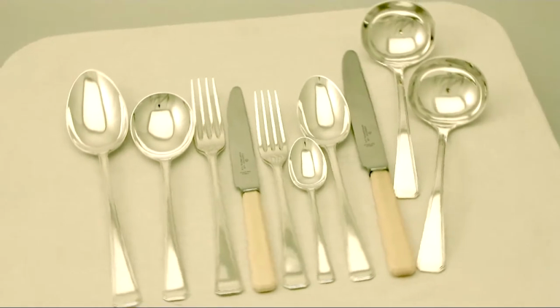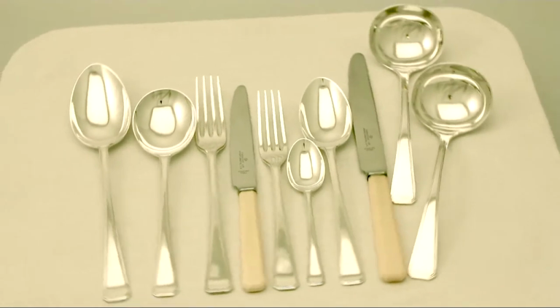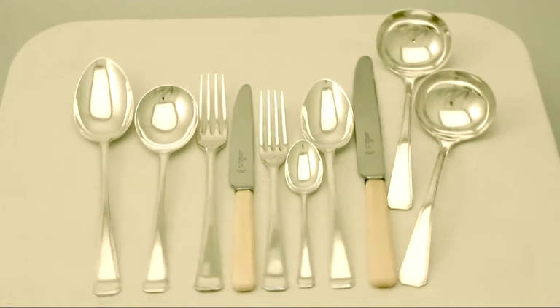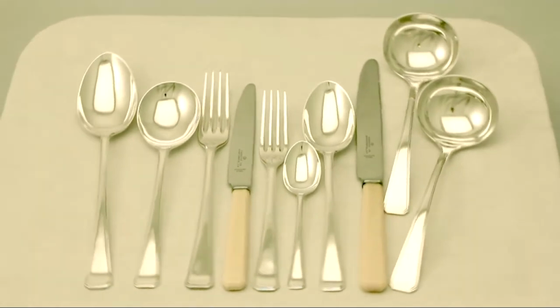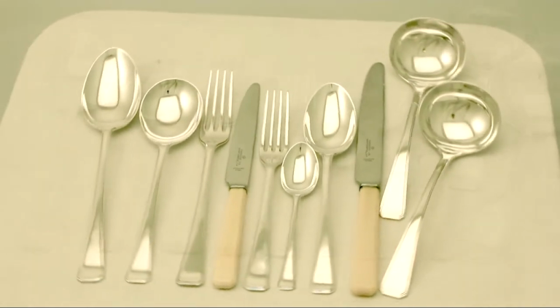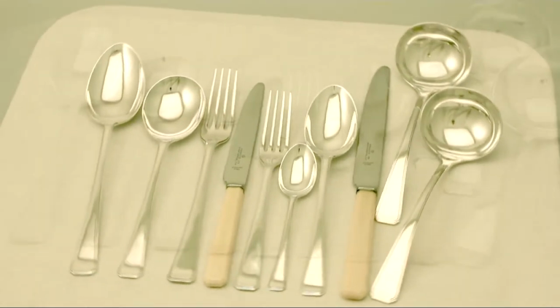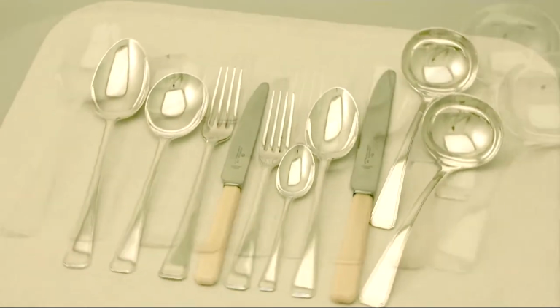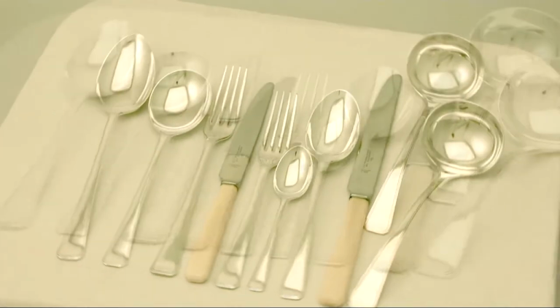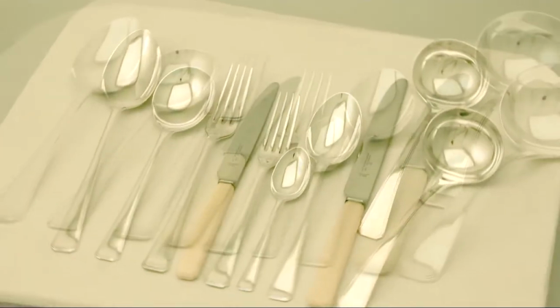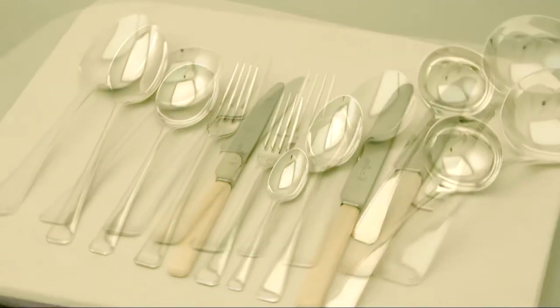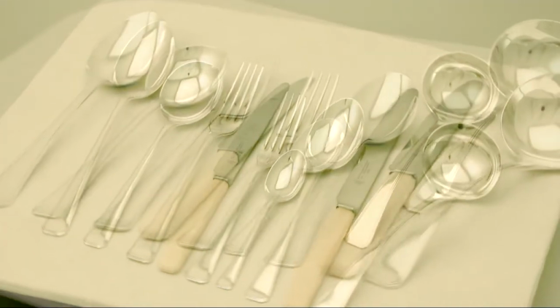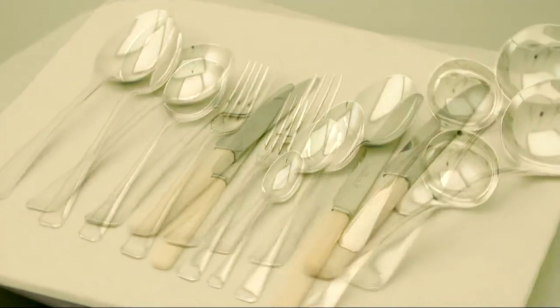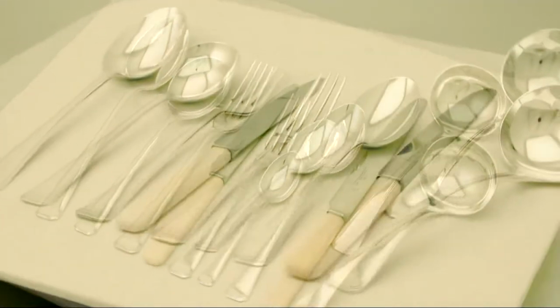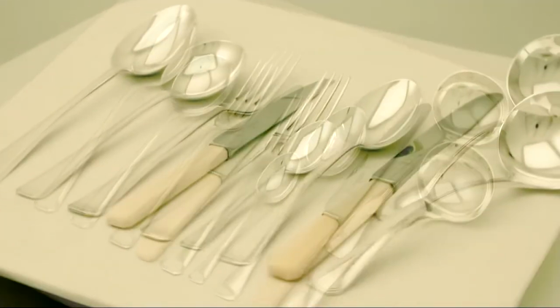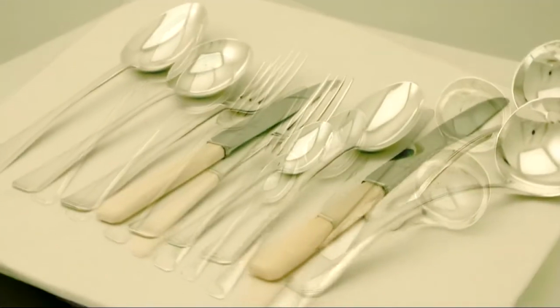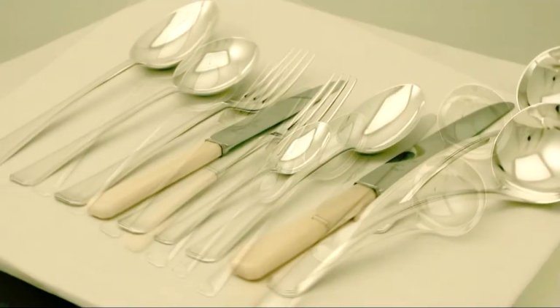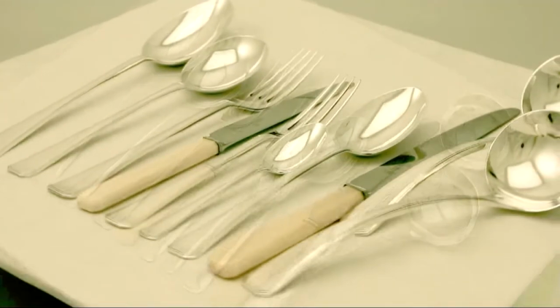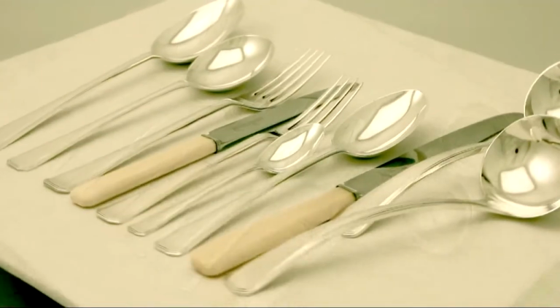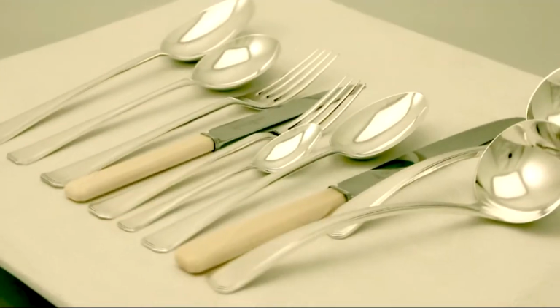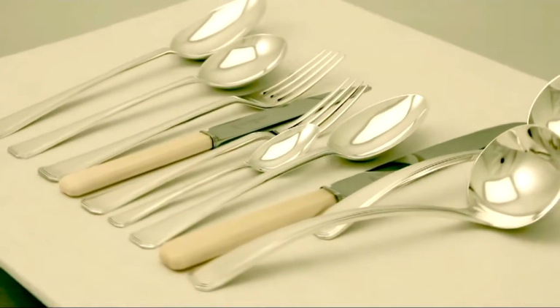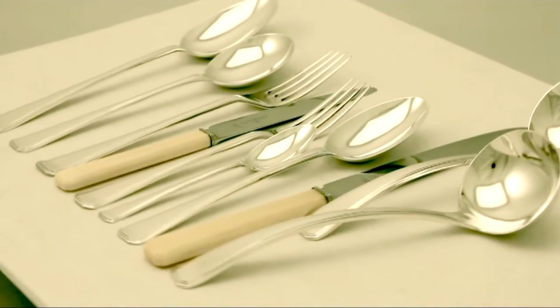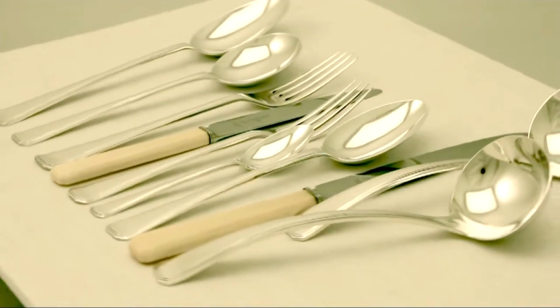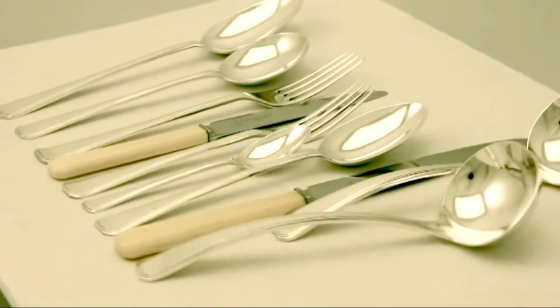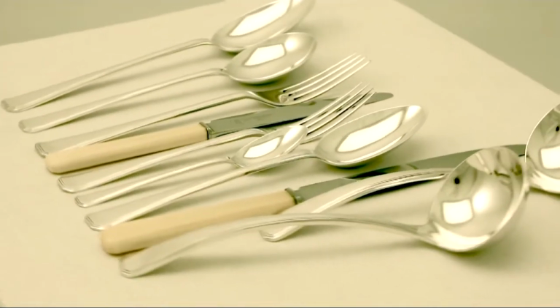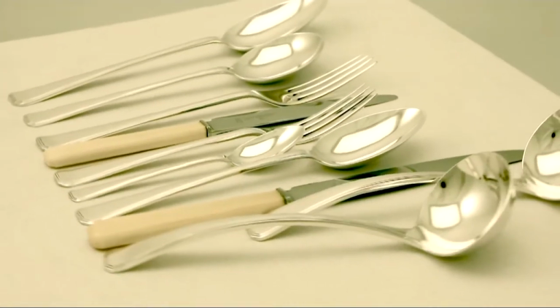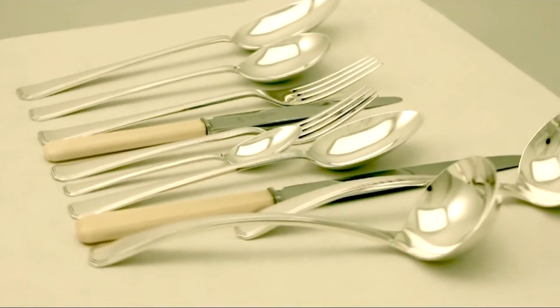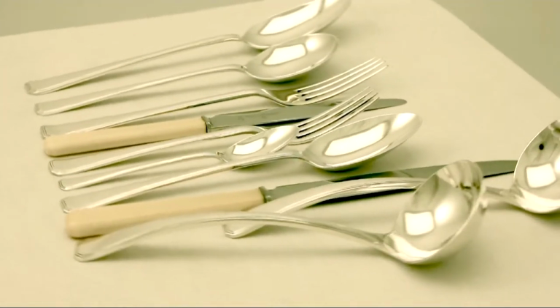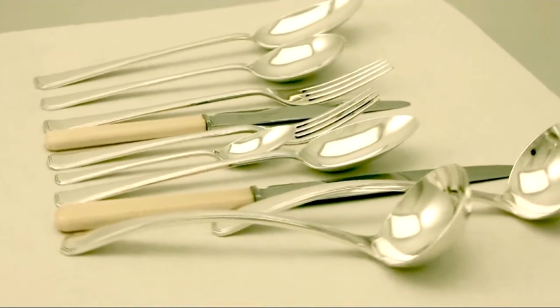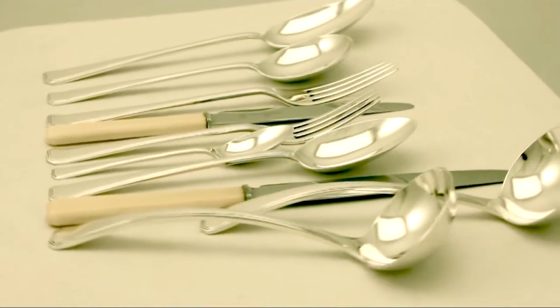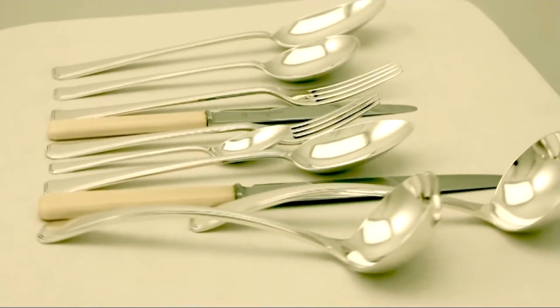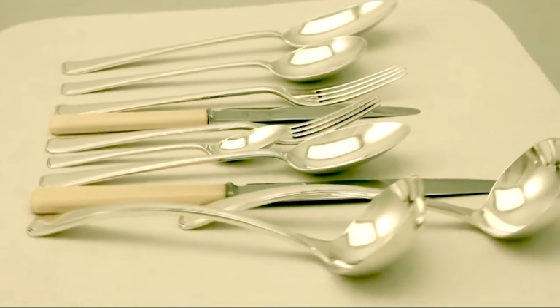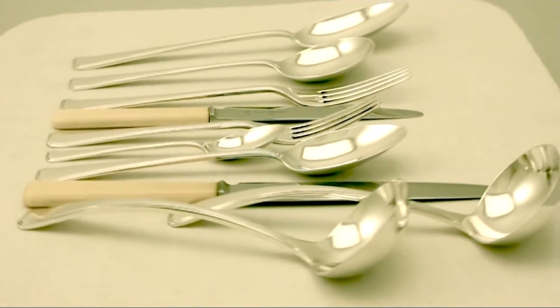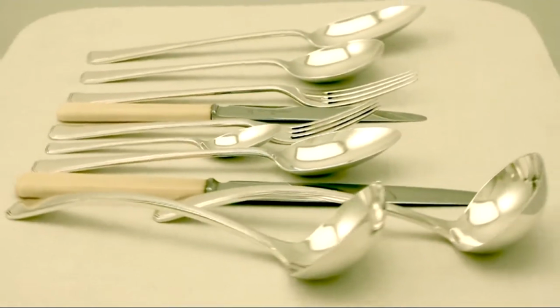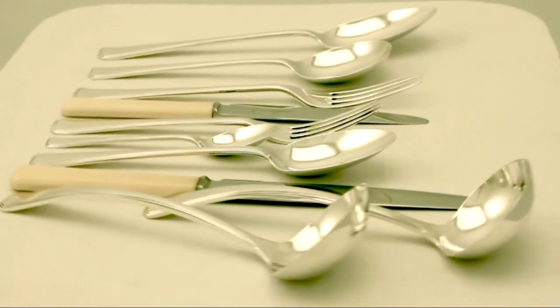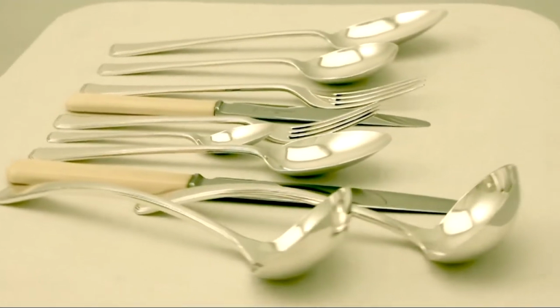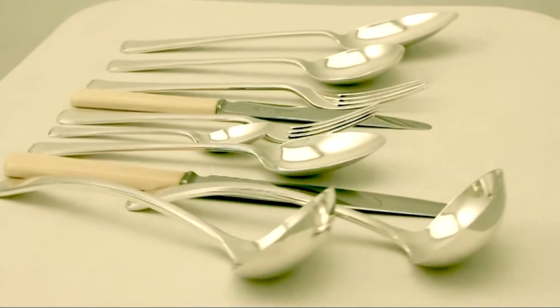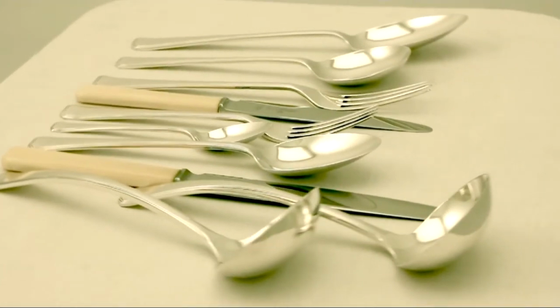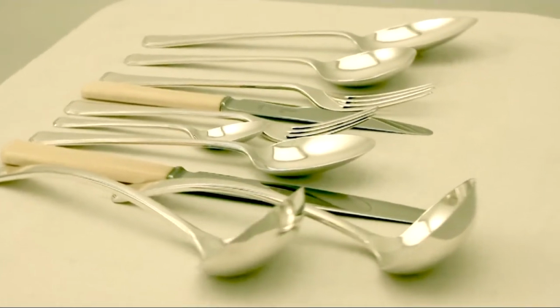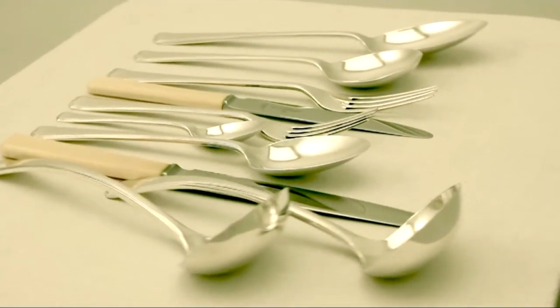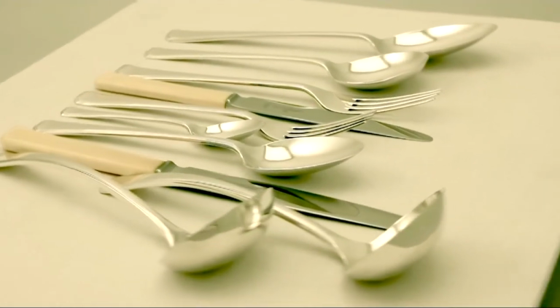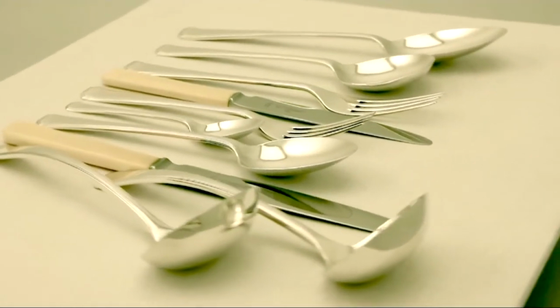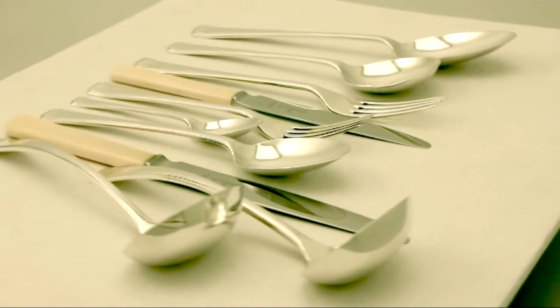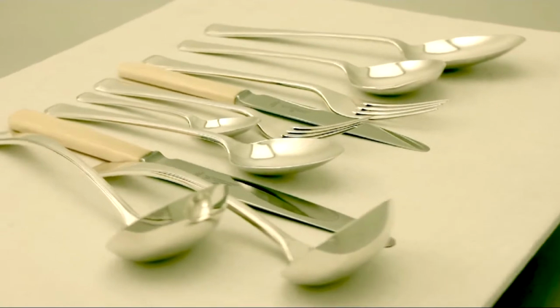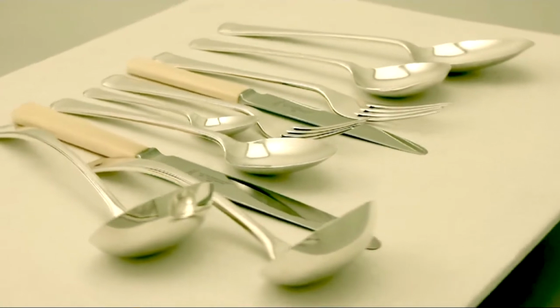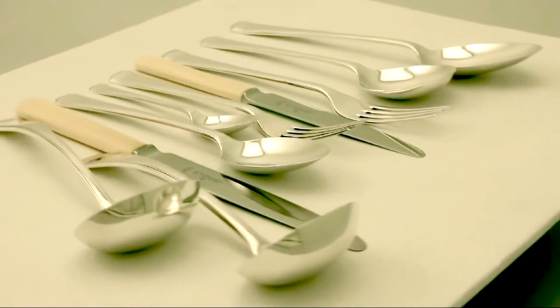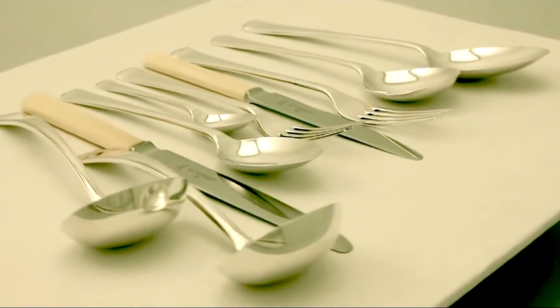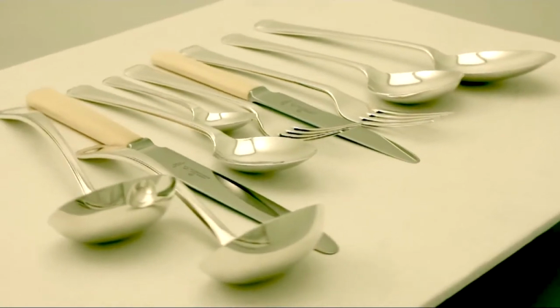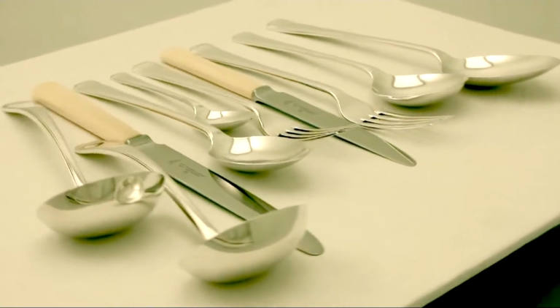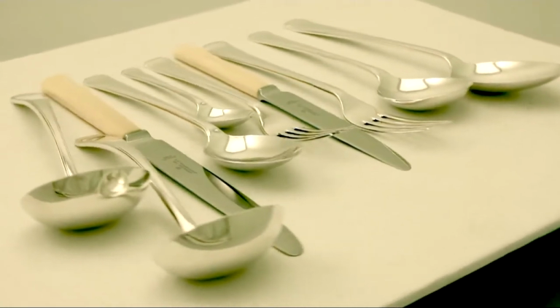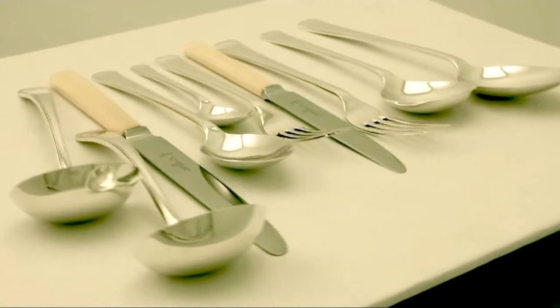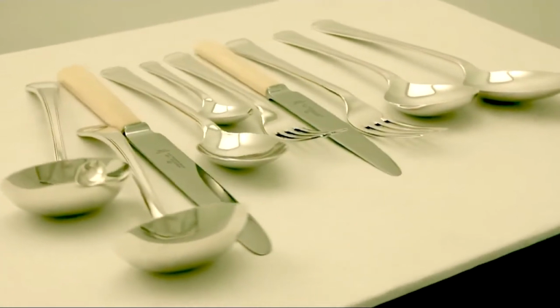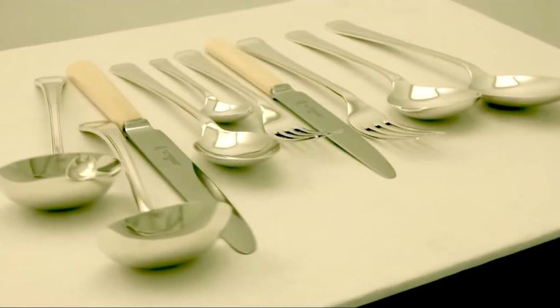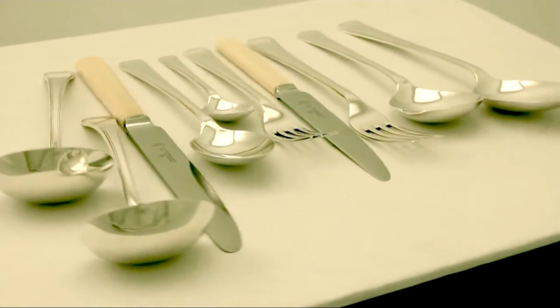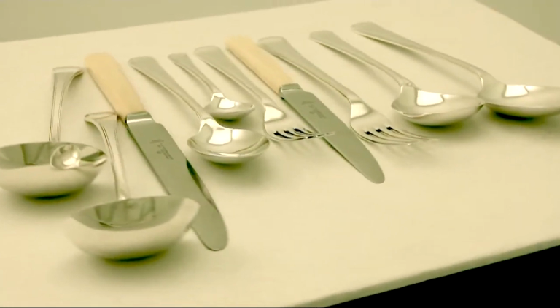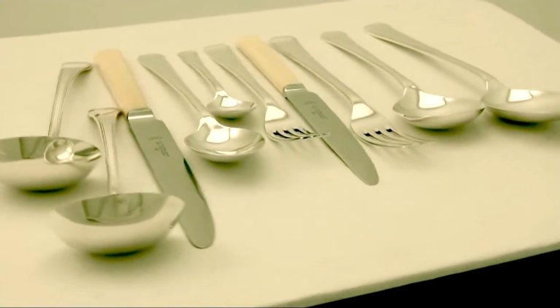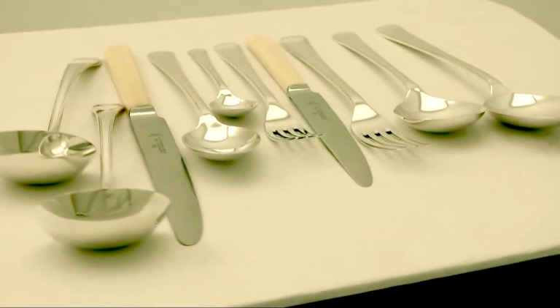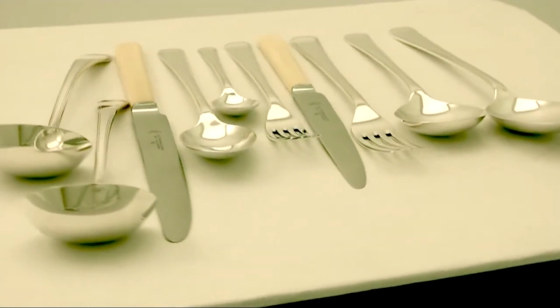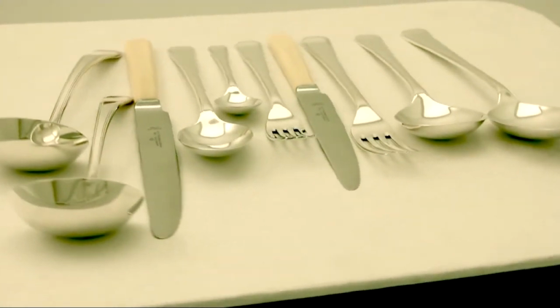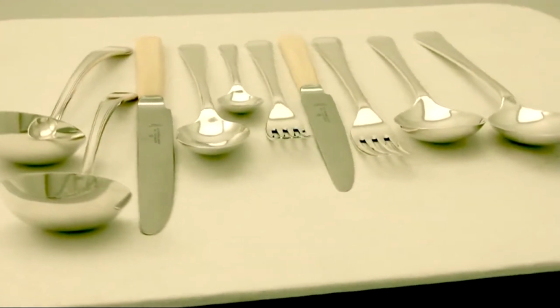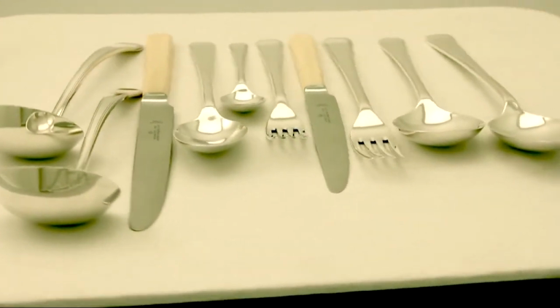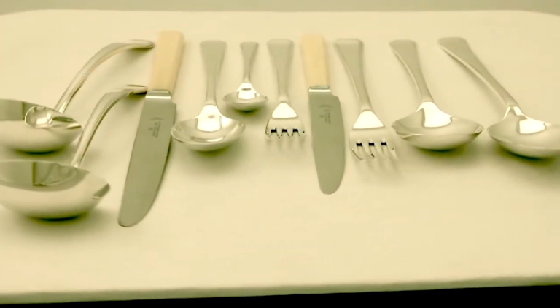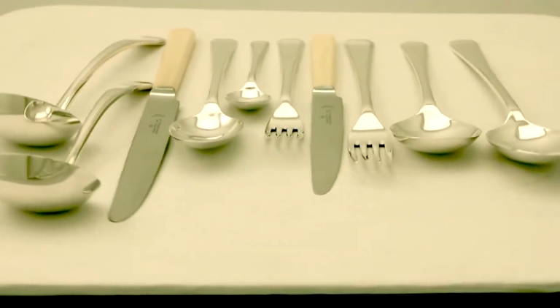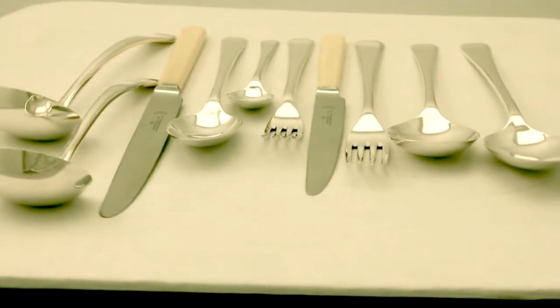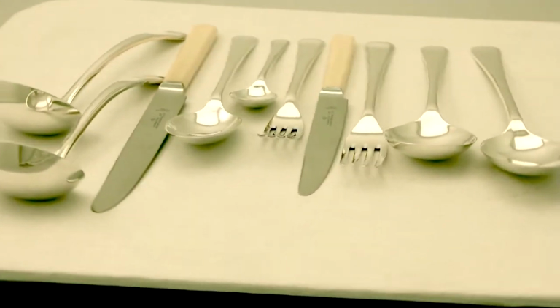Each piece has a tapering cut cornered handle in the Art Deco style, ornamented with a tulle decorated border.